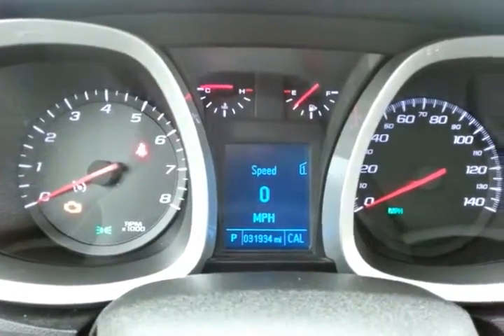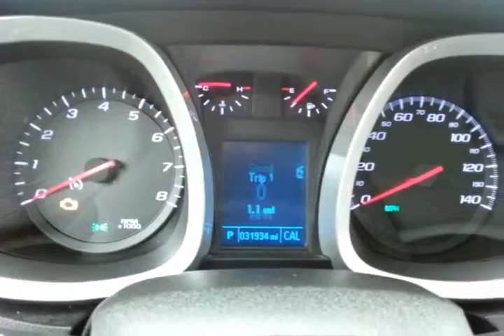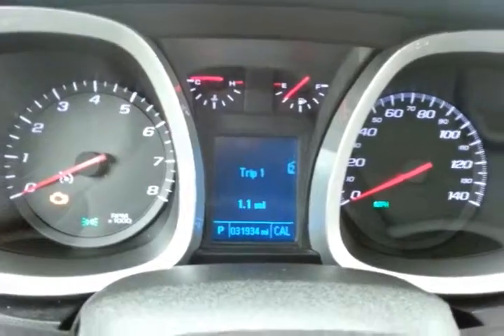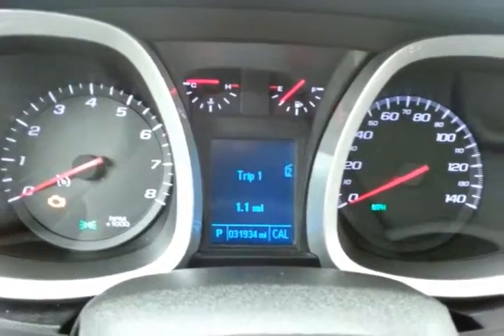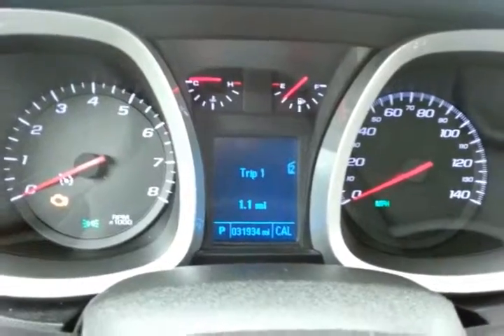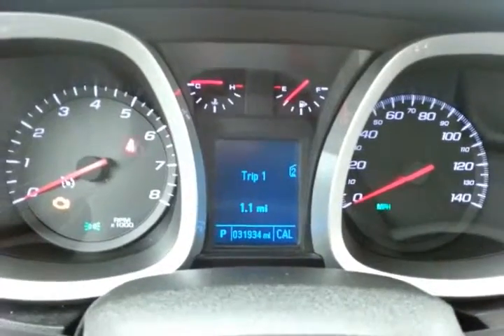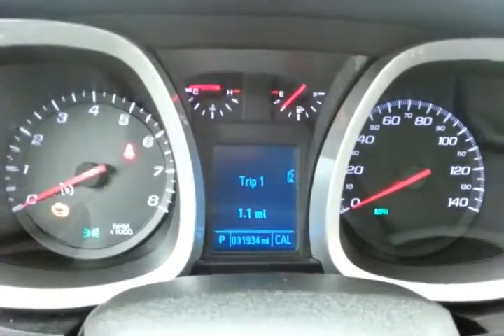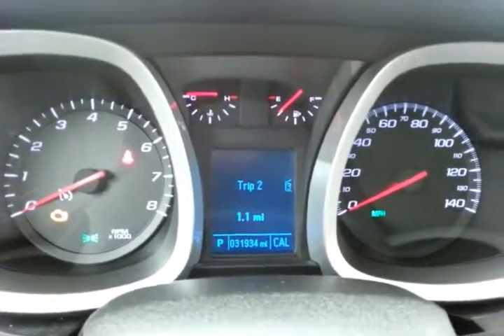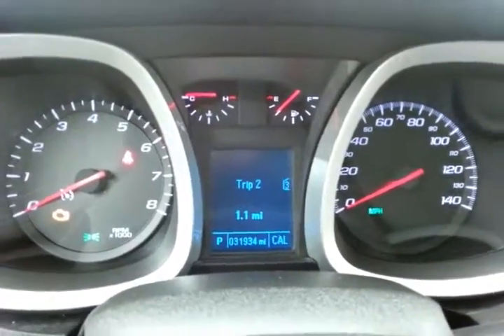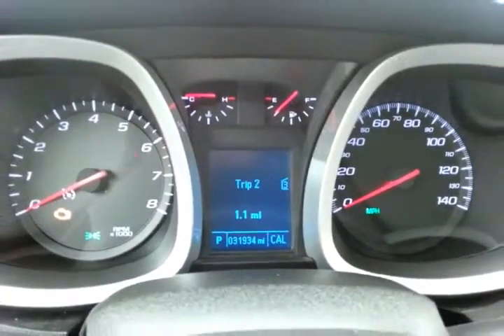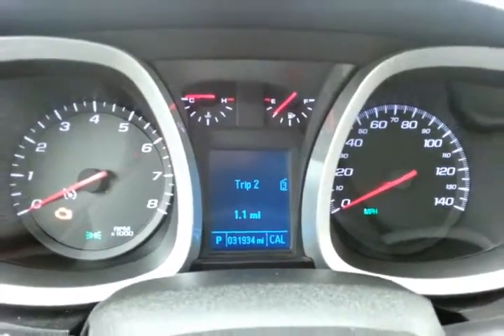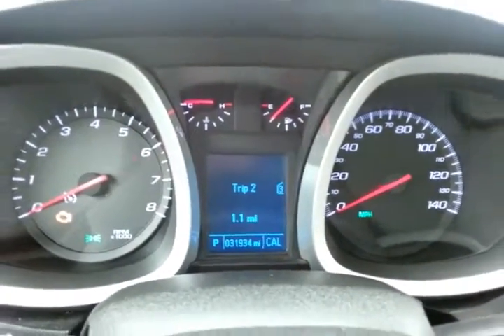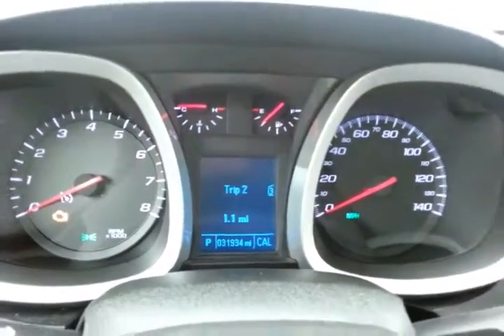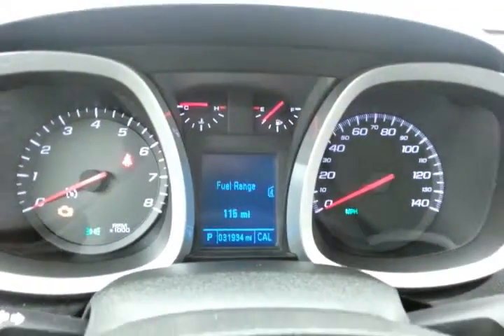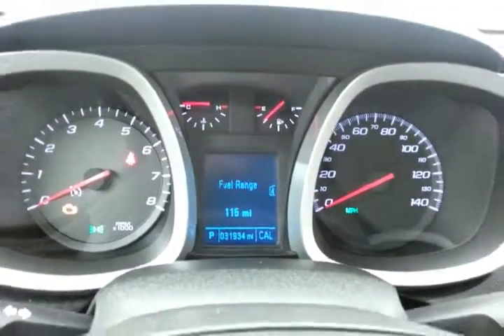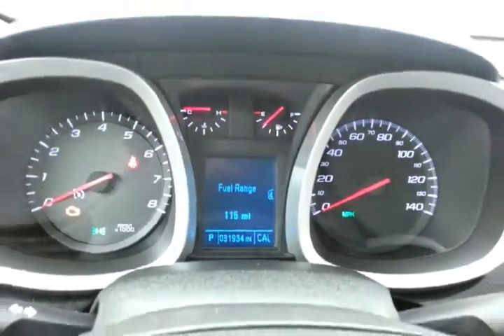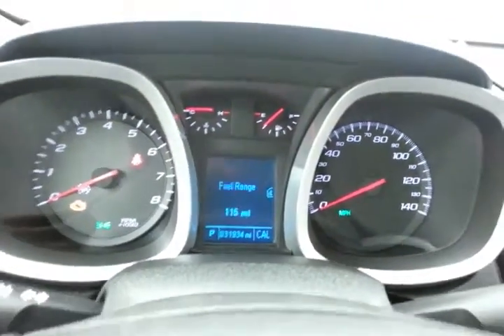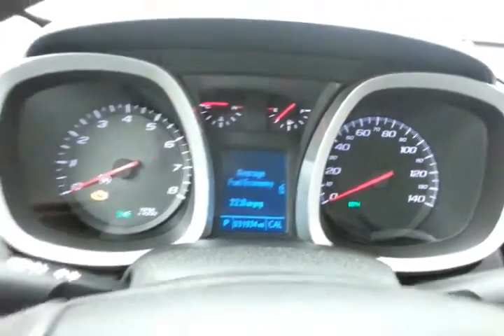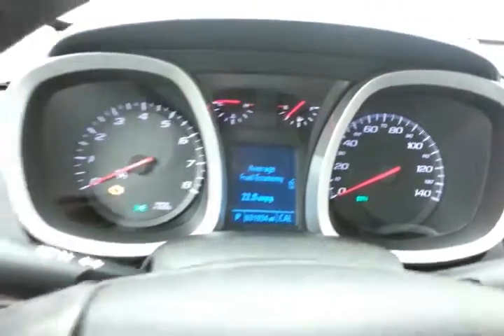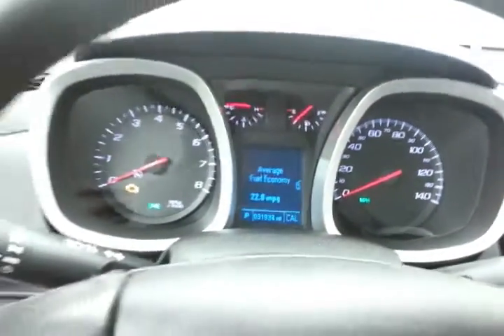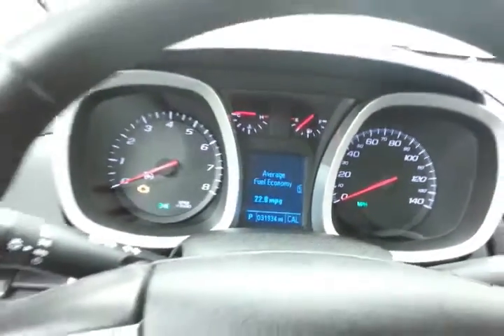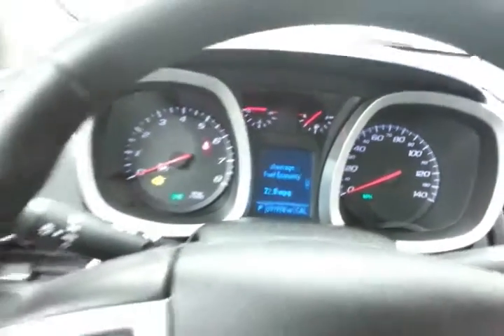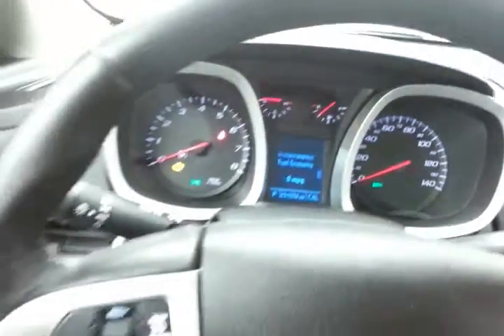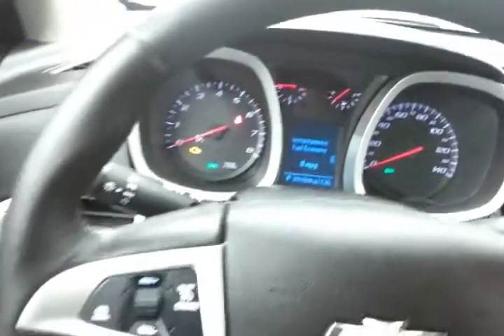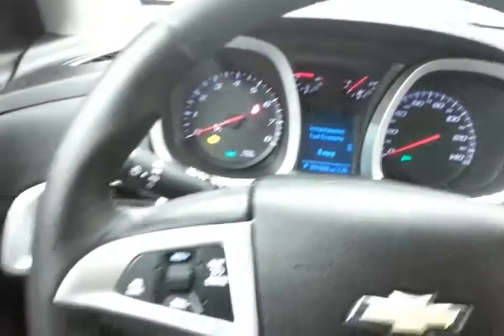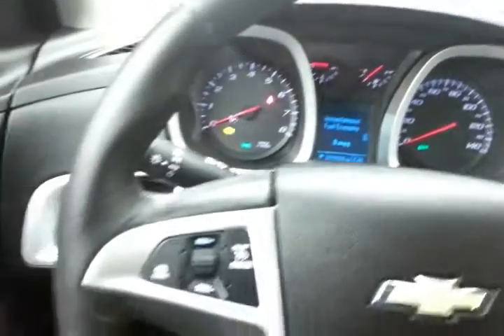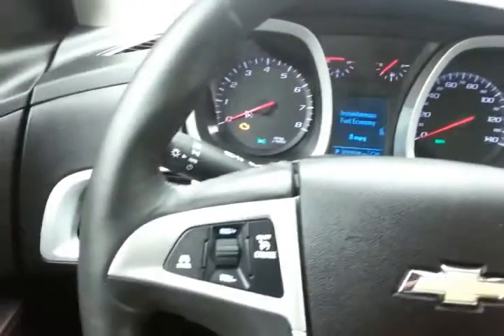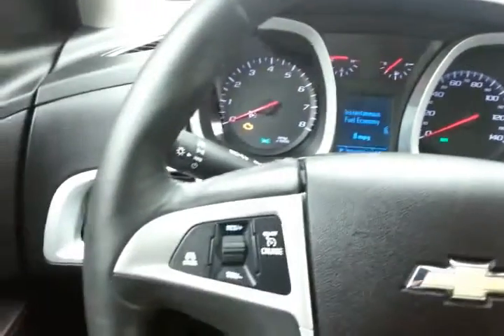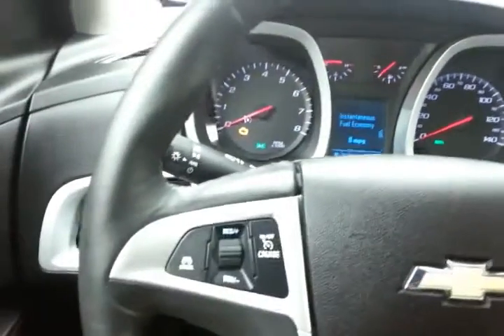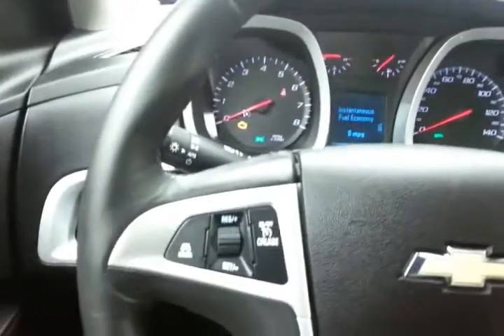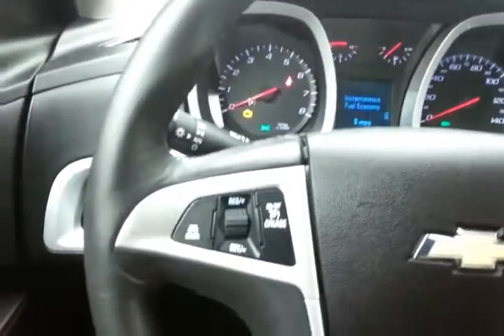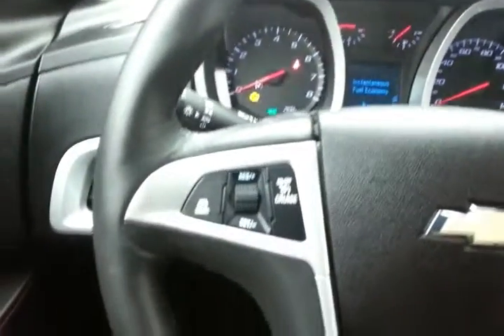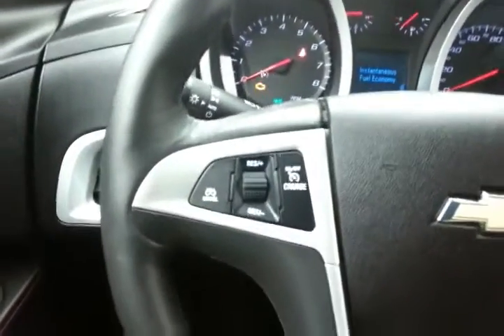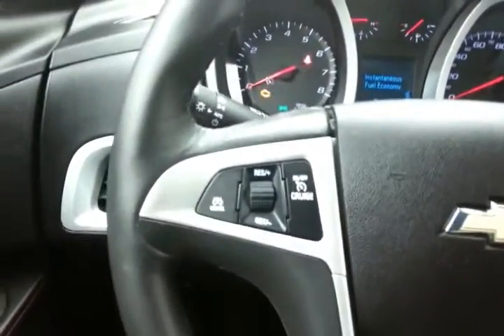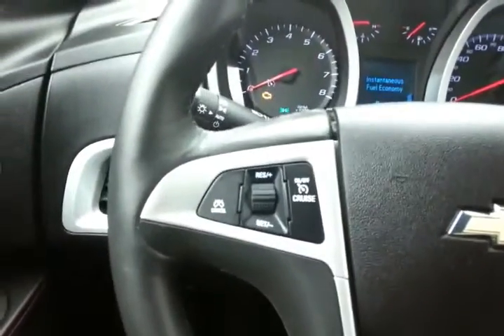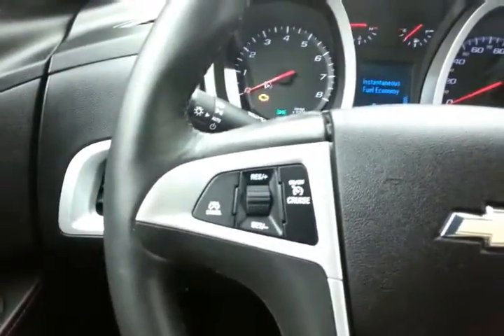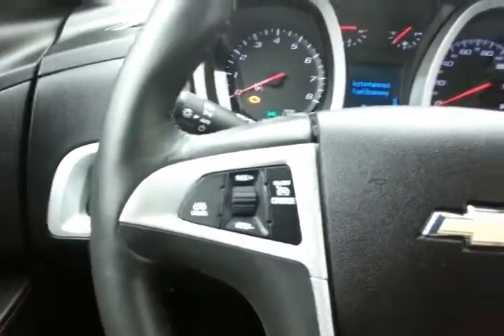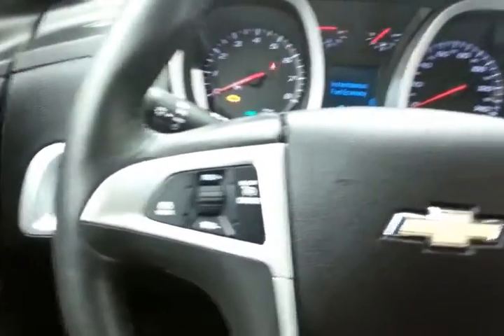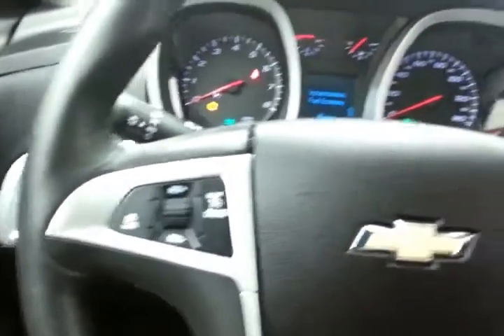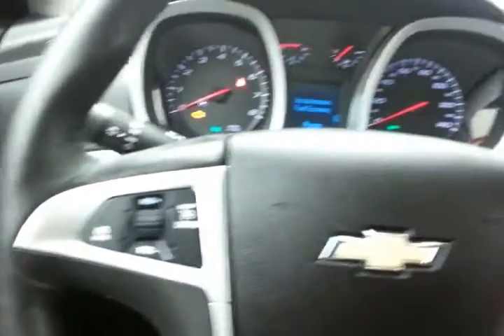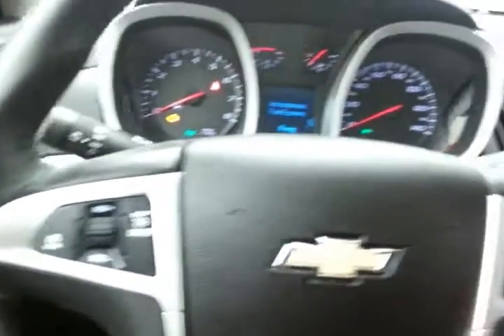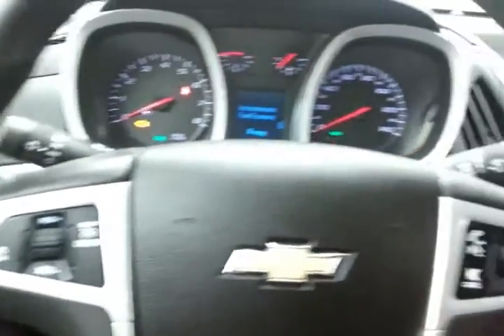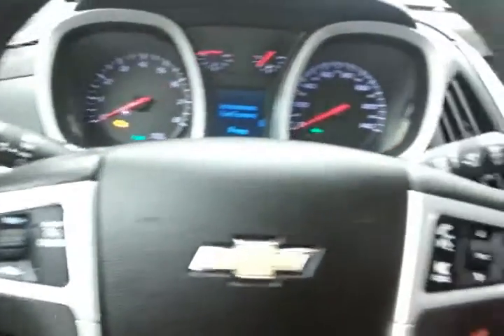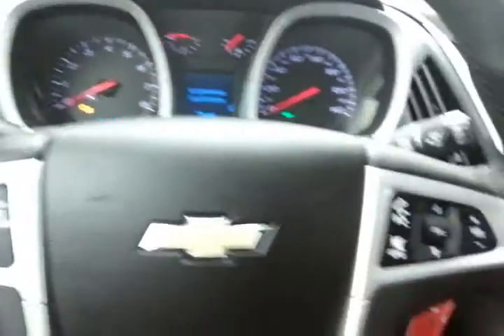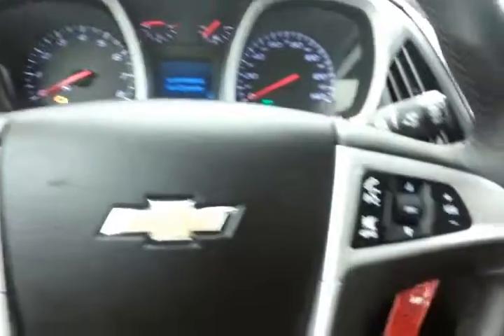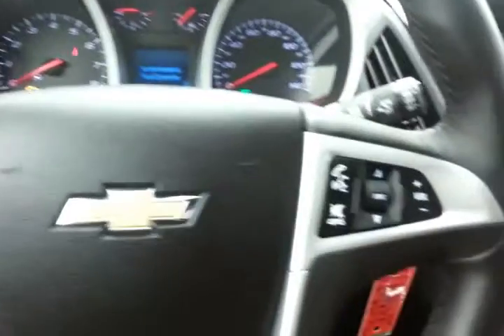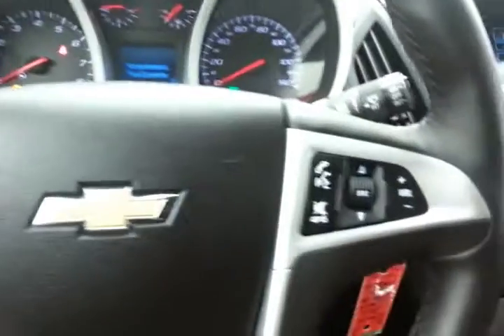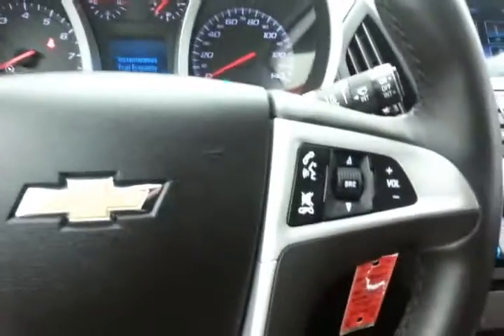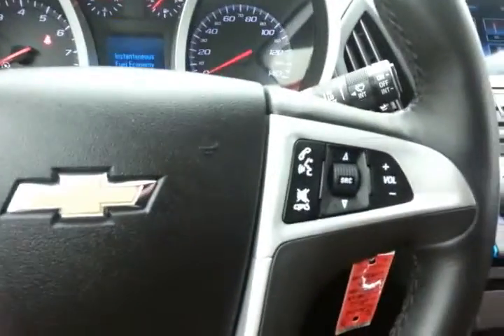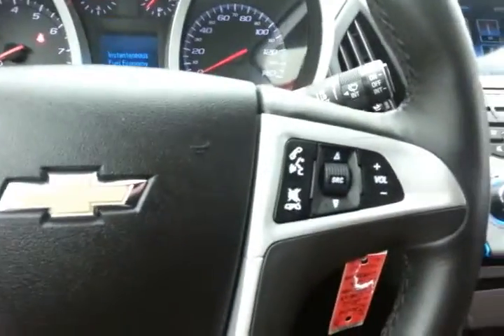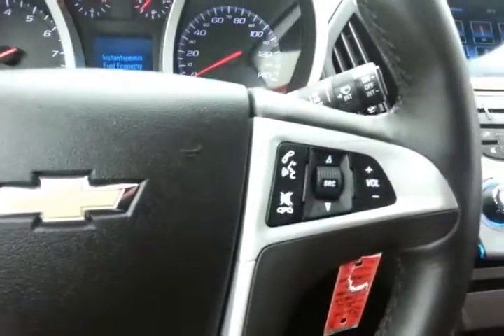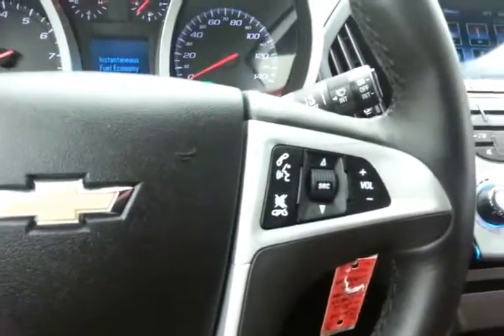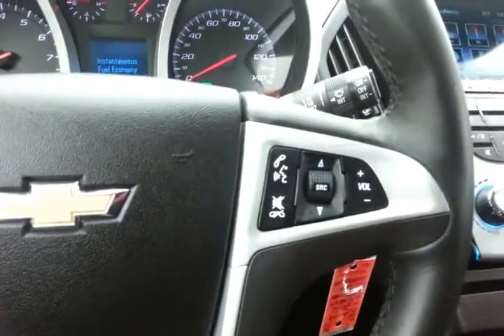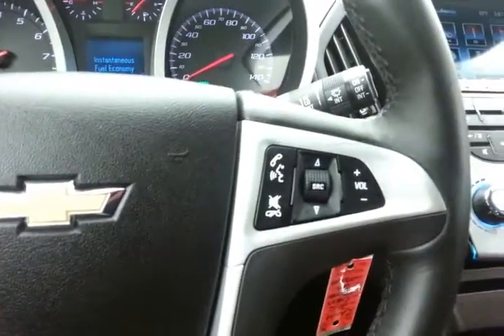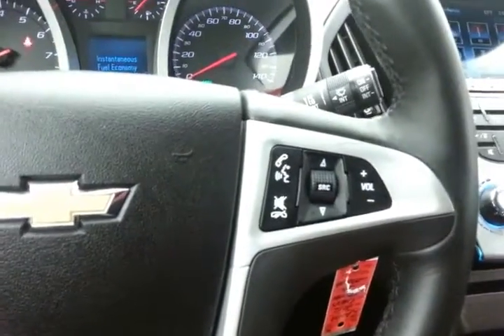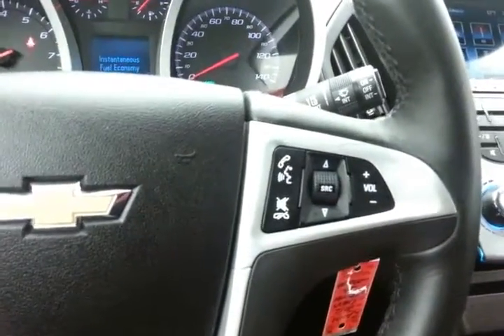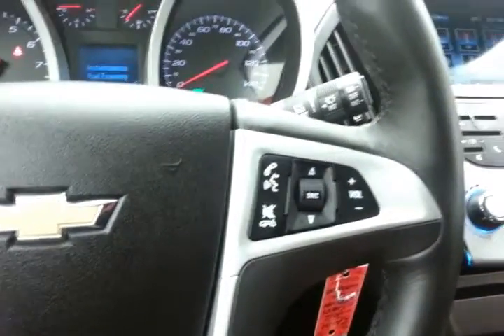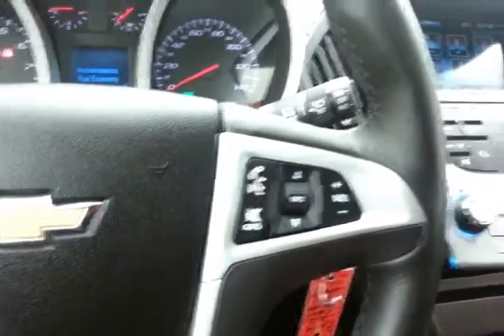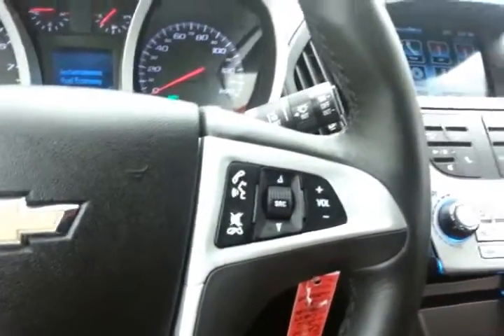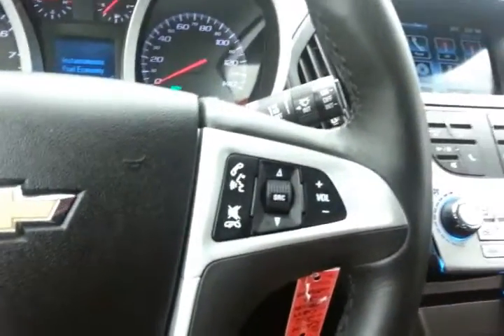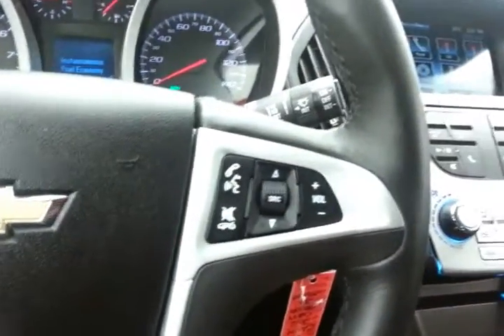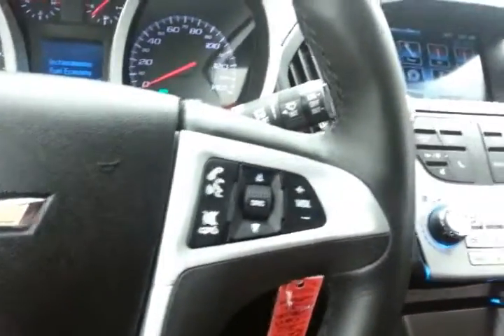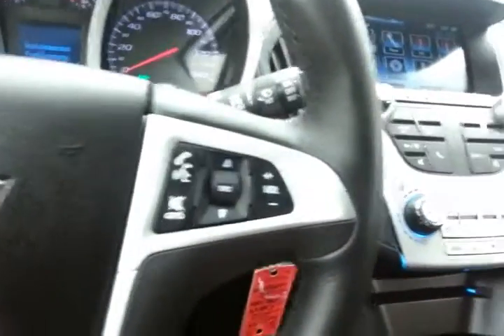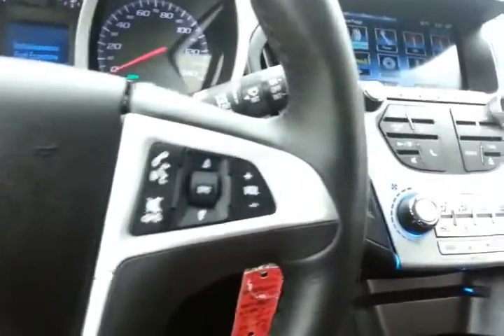Driver information system and cruise control, plus steering wheel-mounted audio controls so you can keep your hands on the wheel.